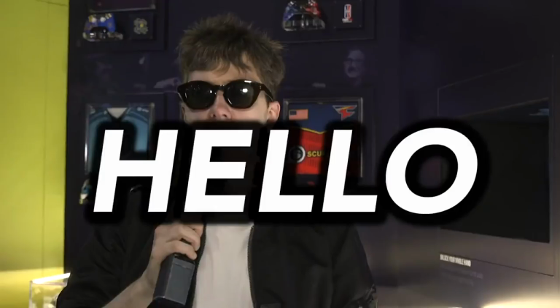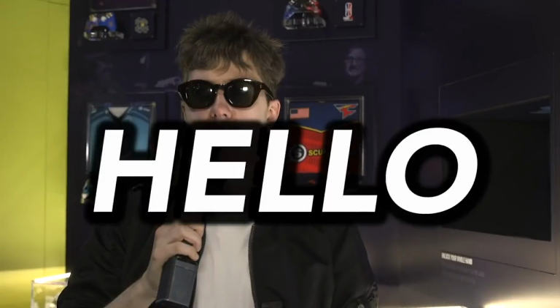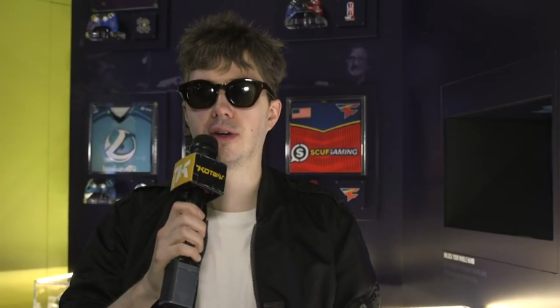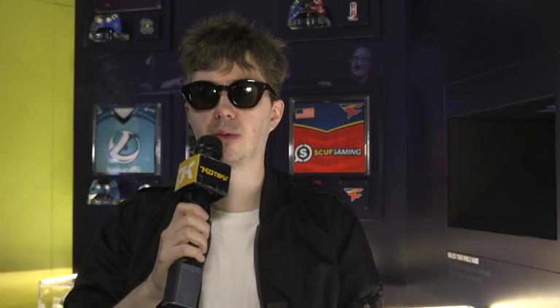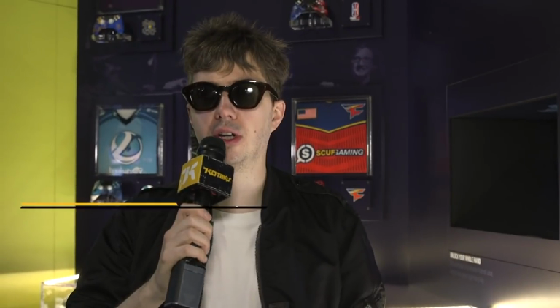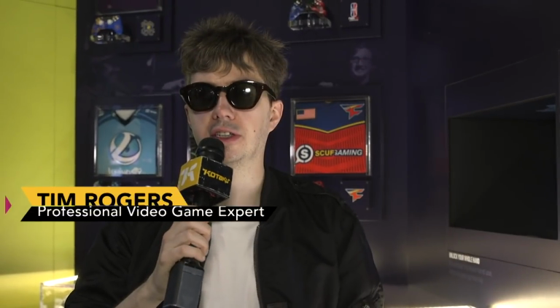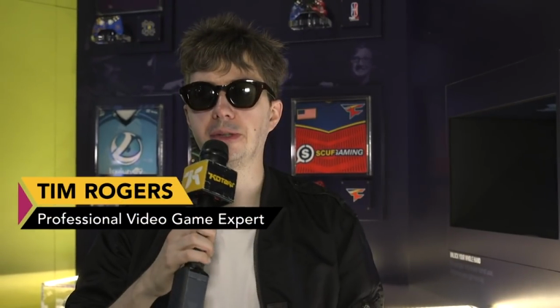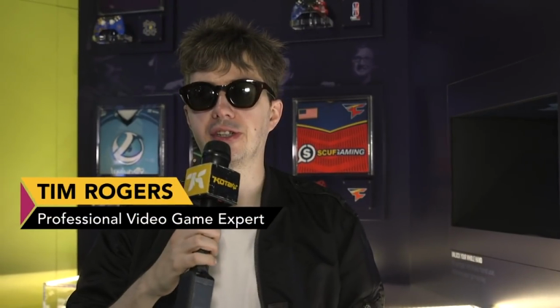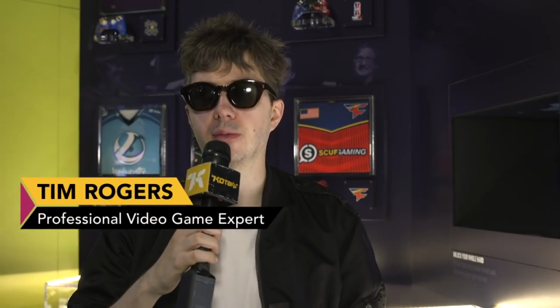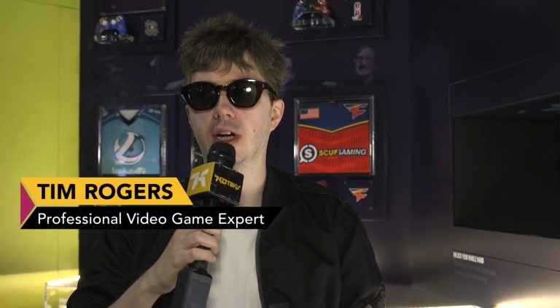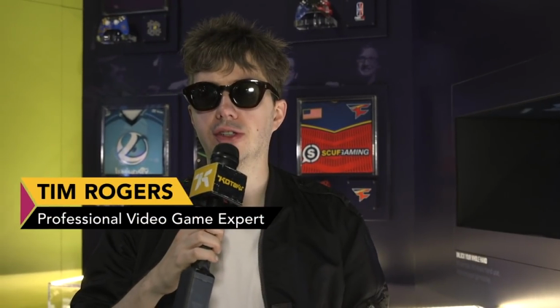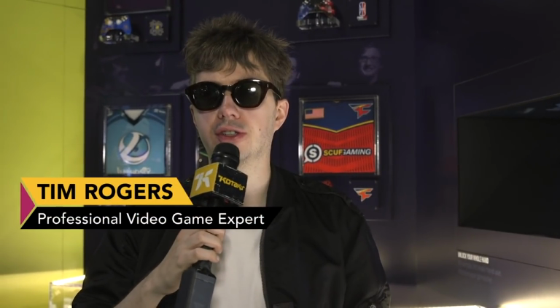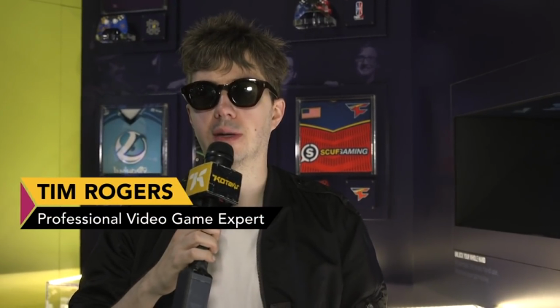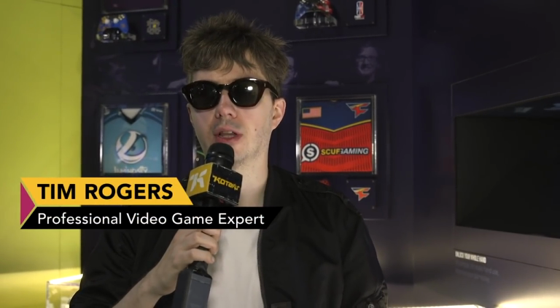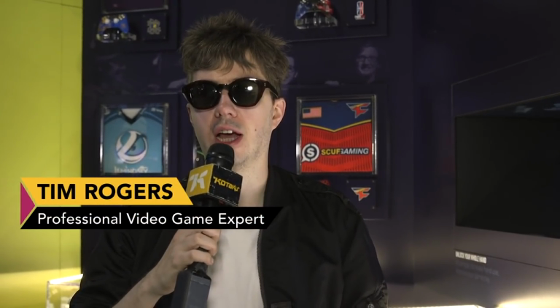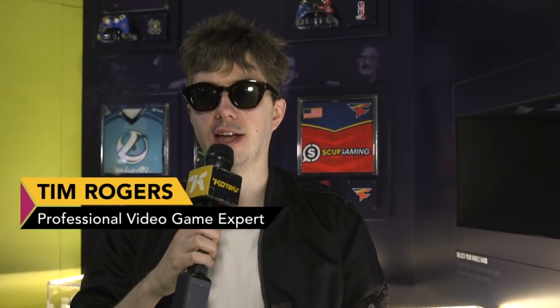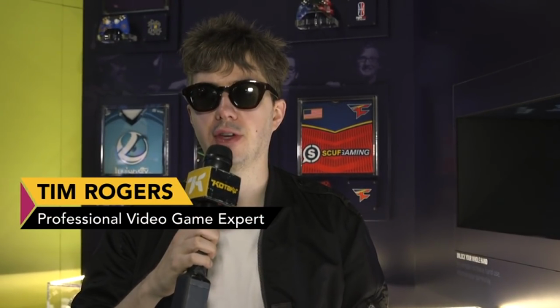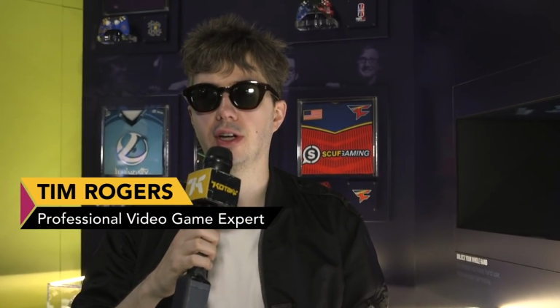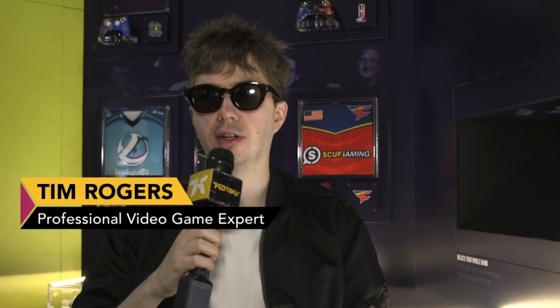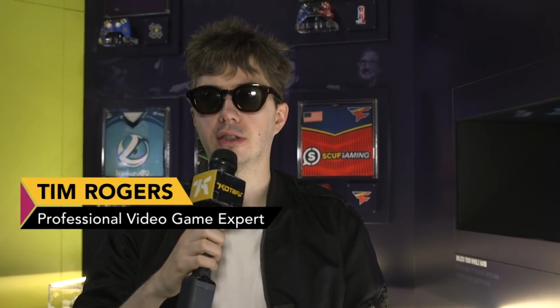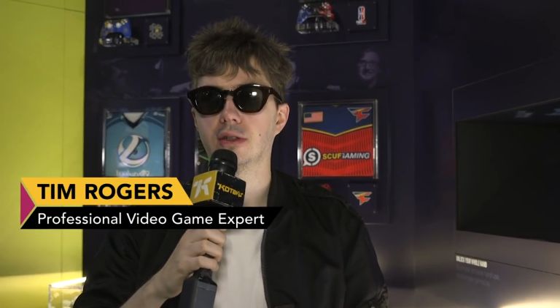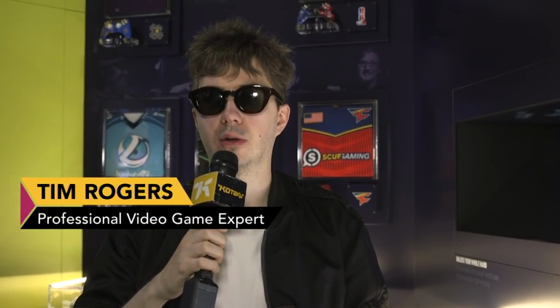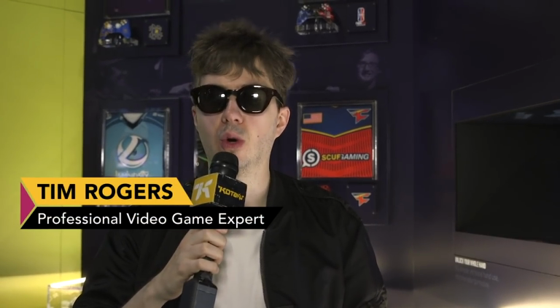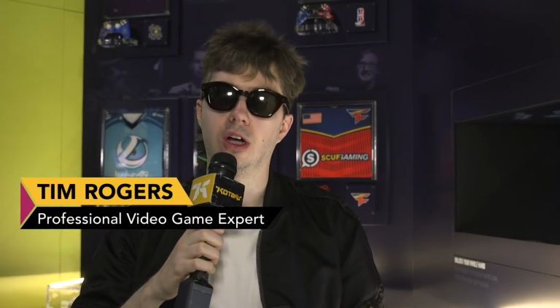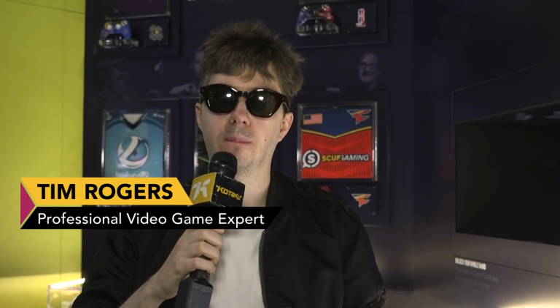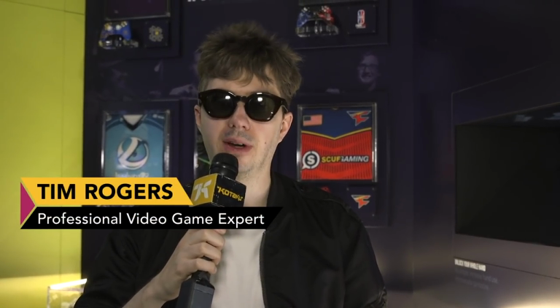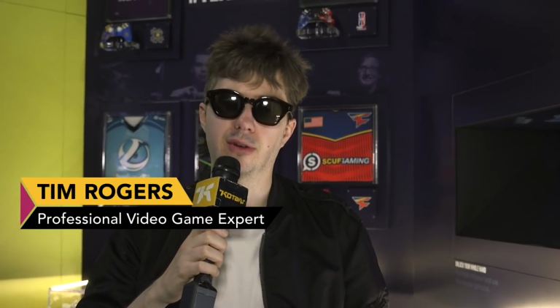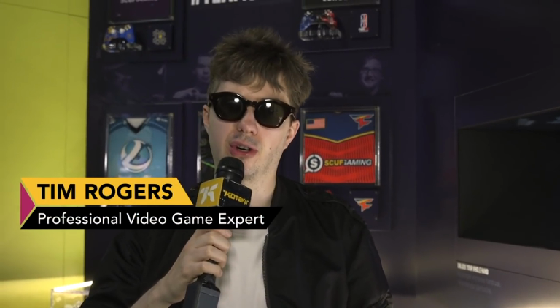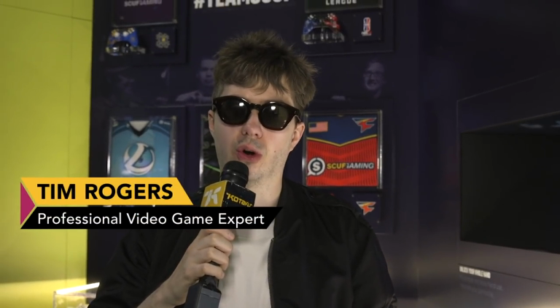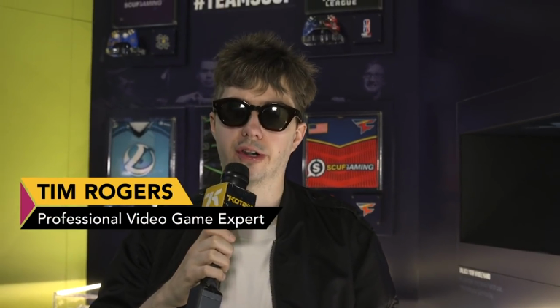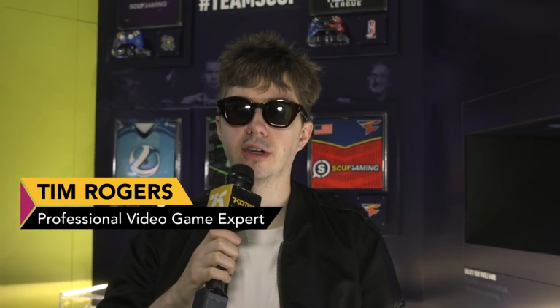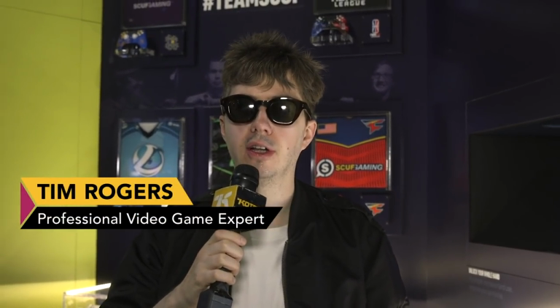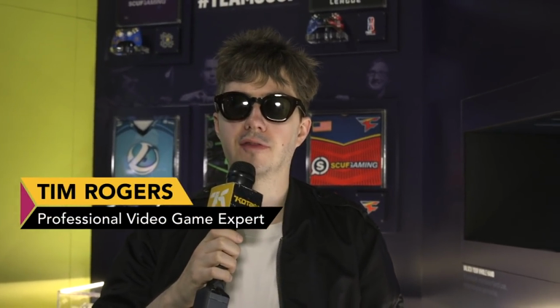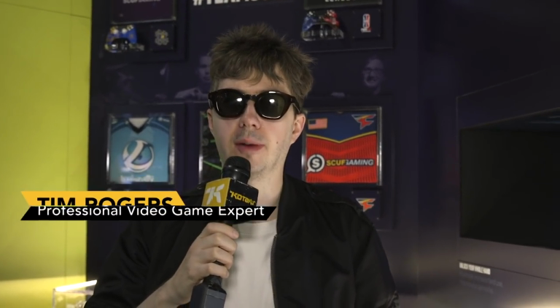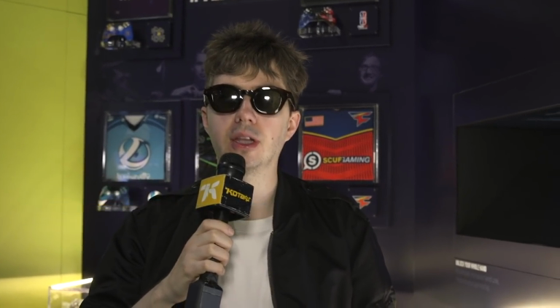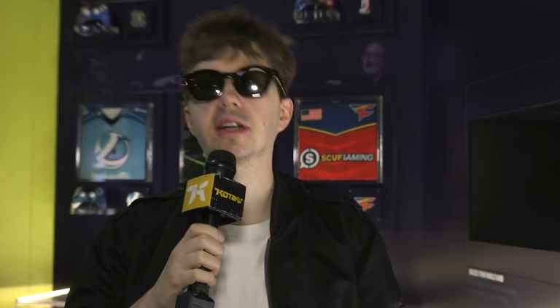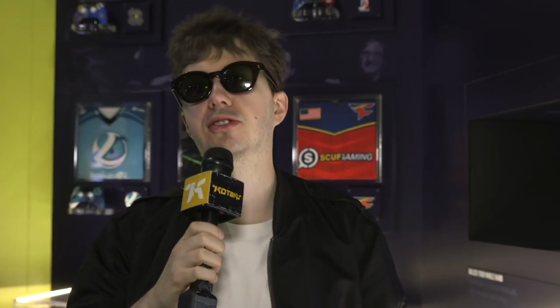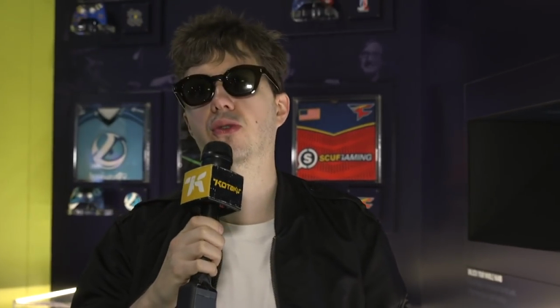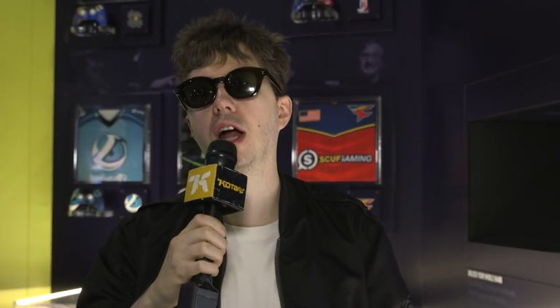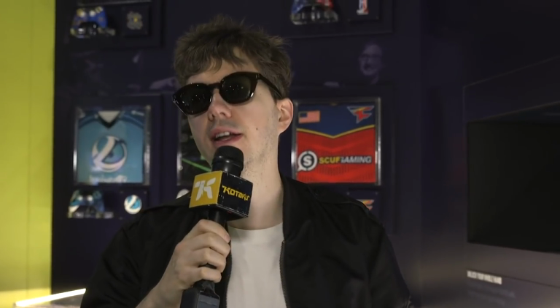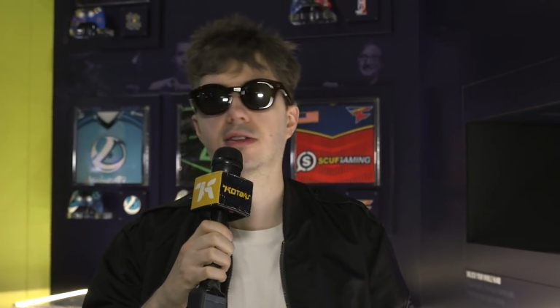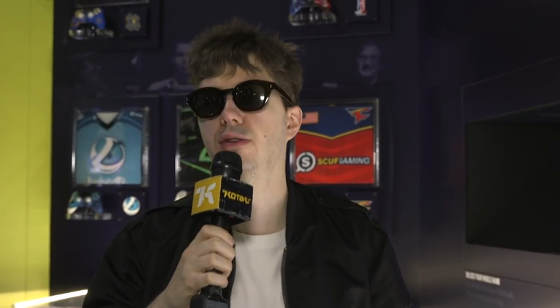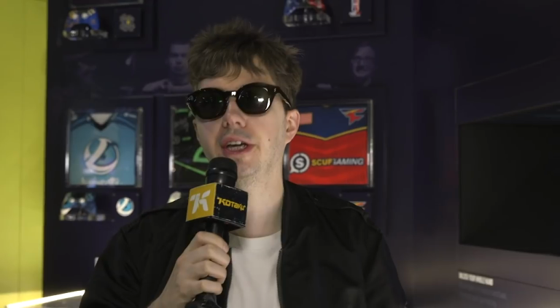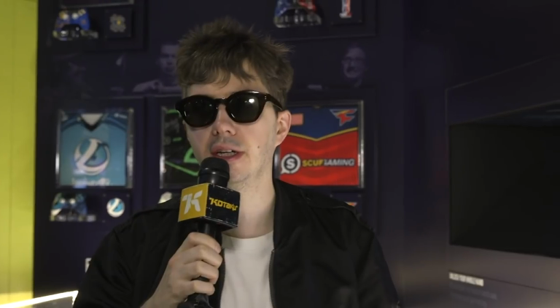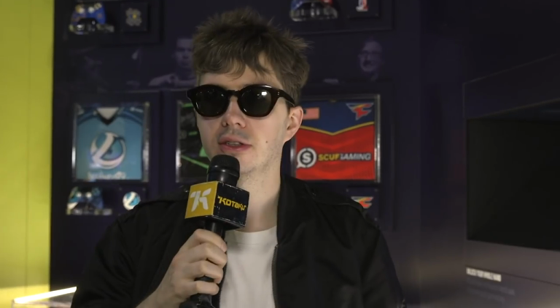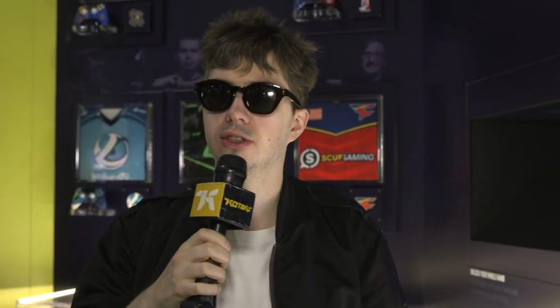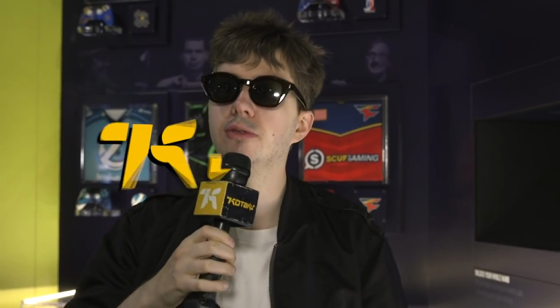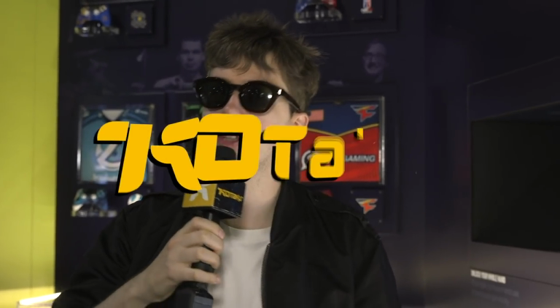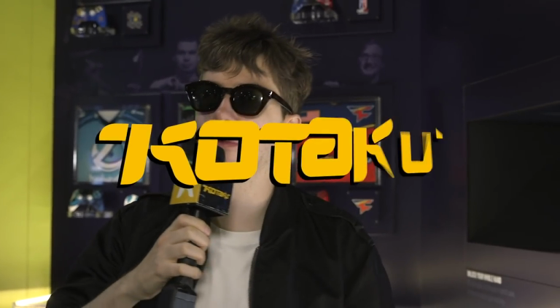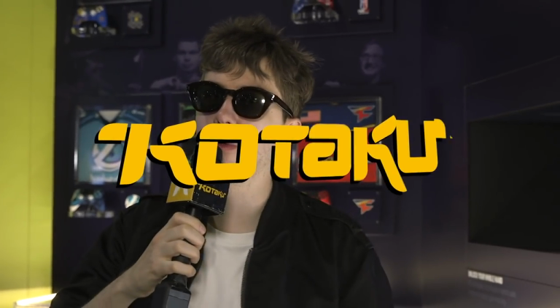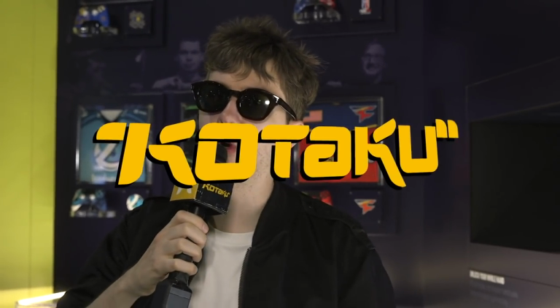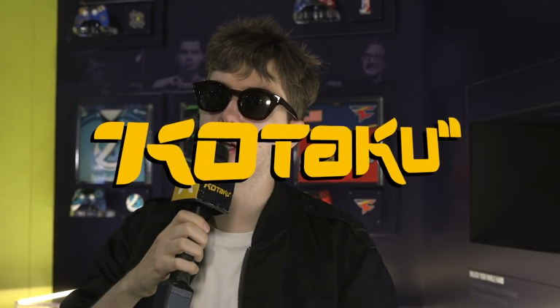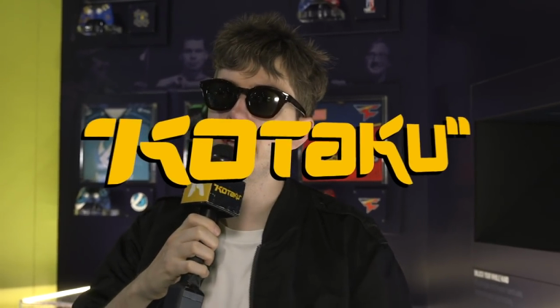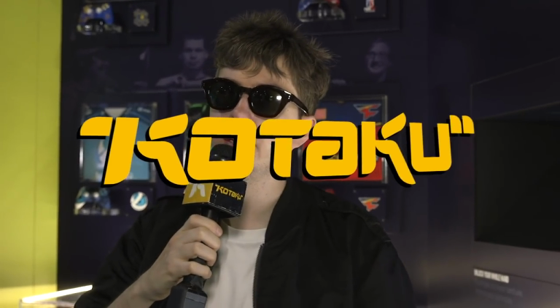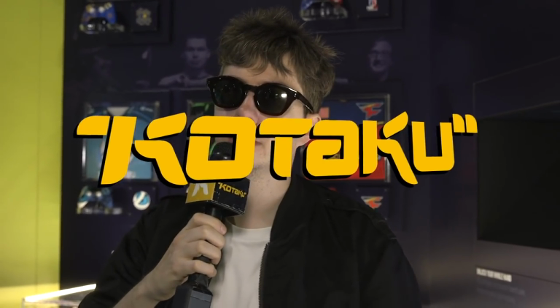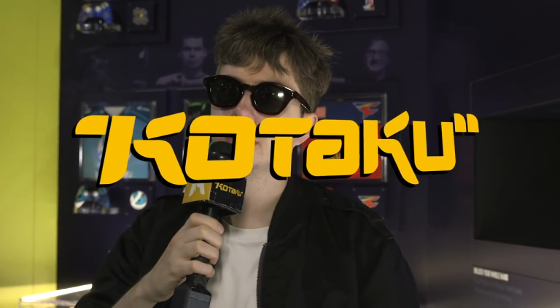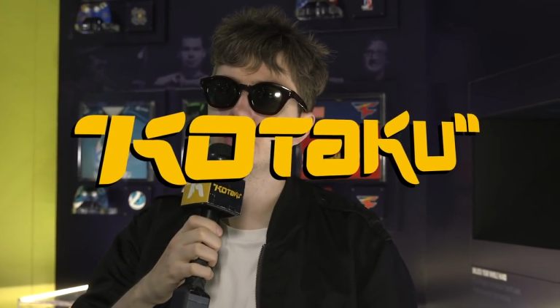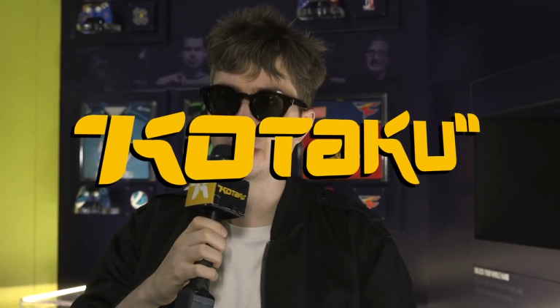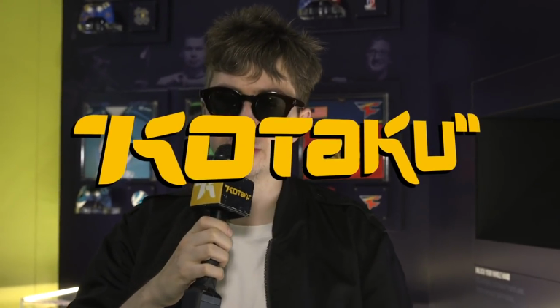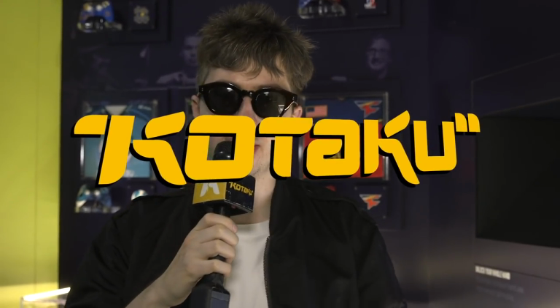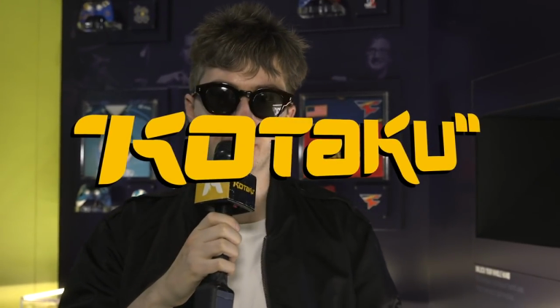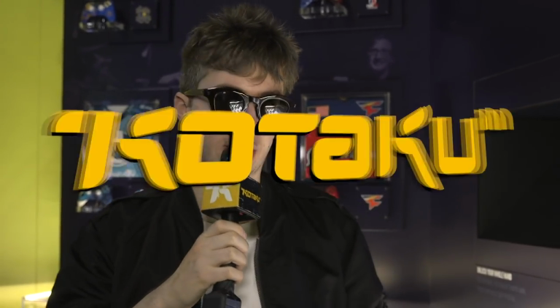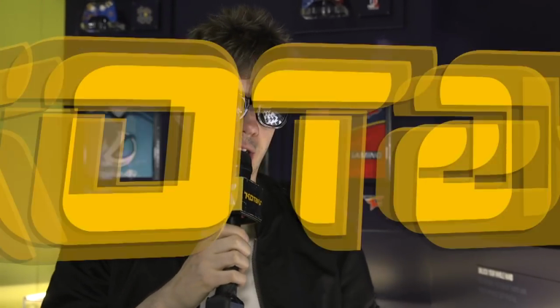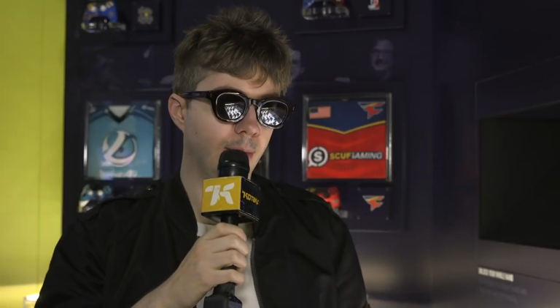Hello everyone, it's me, Tim Rogers. I'm here, well, pre-recorded, from Electronic 3 2018 with Kotaku.com.